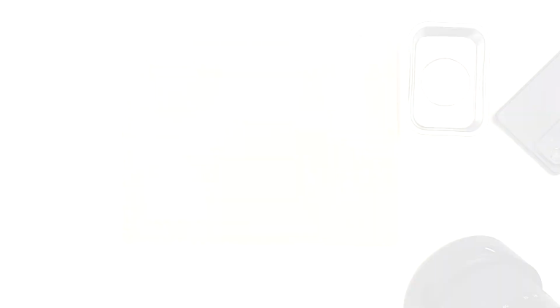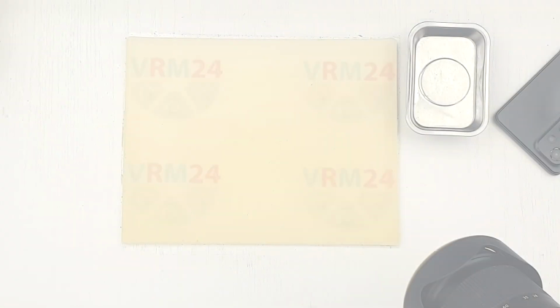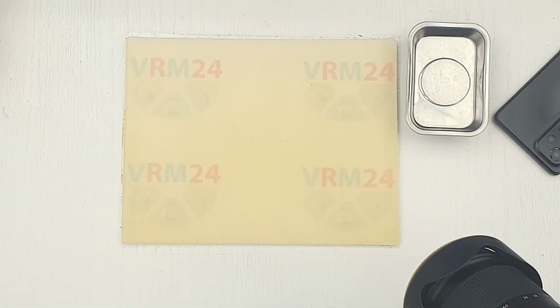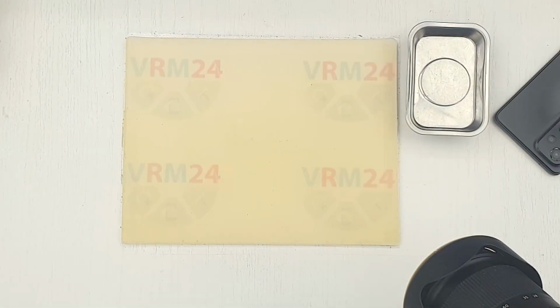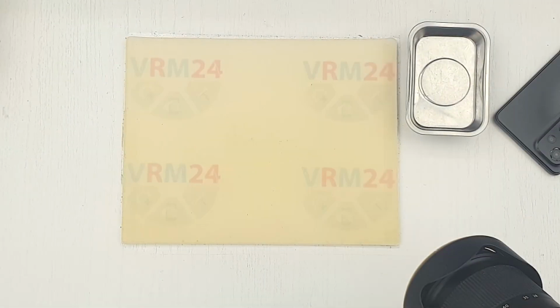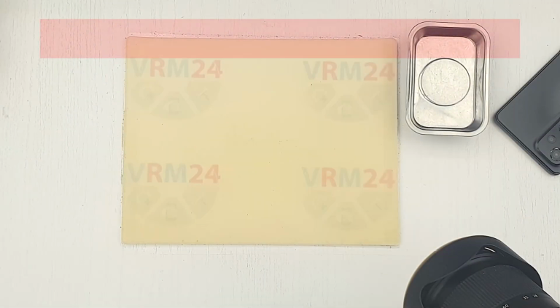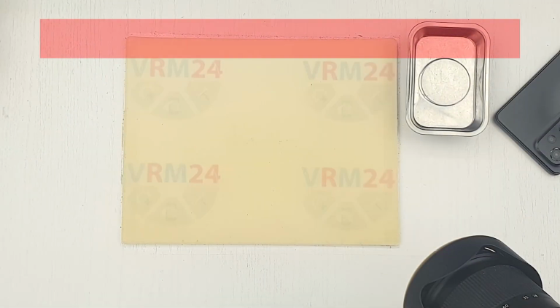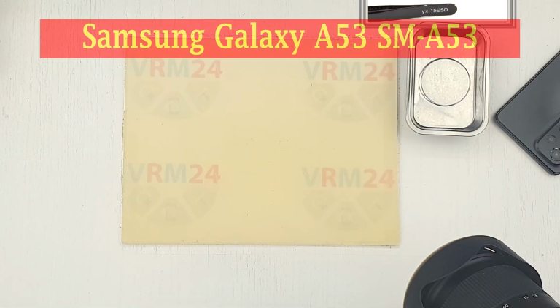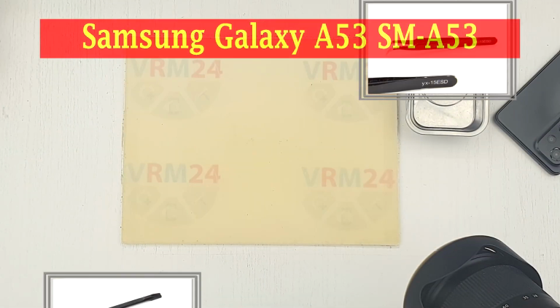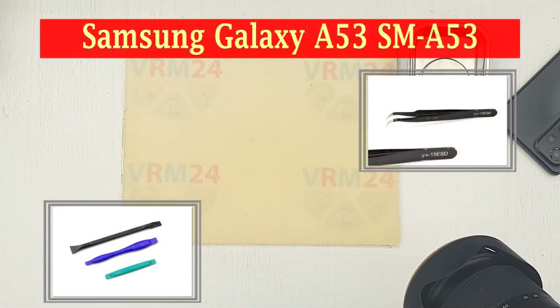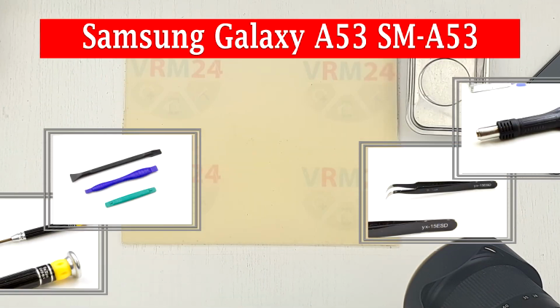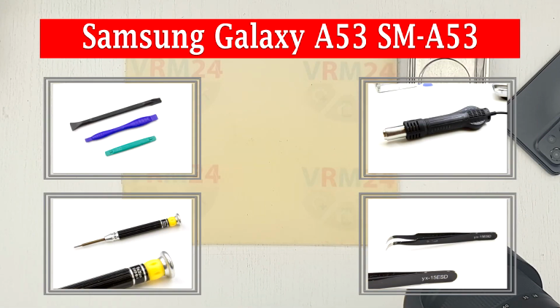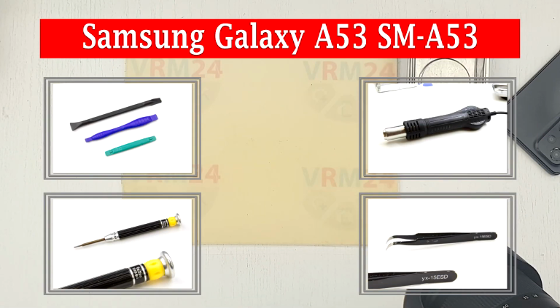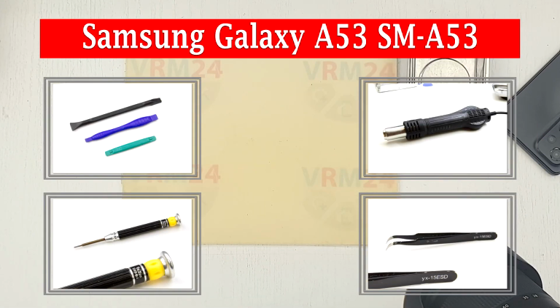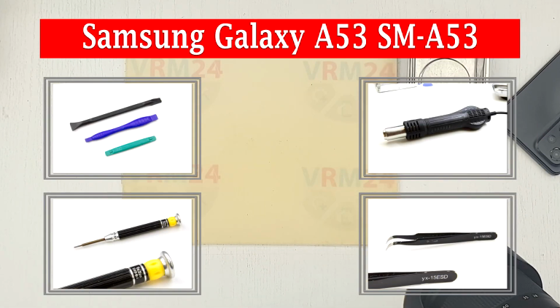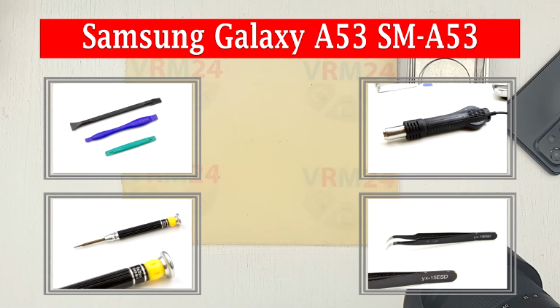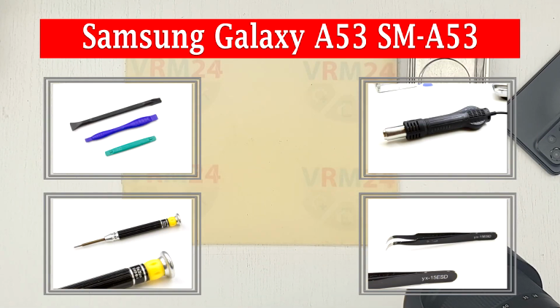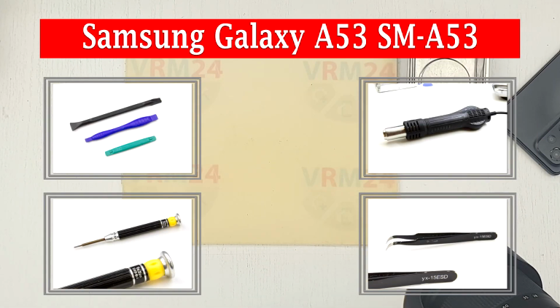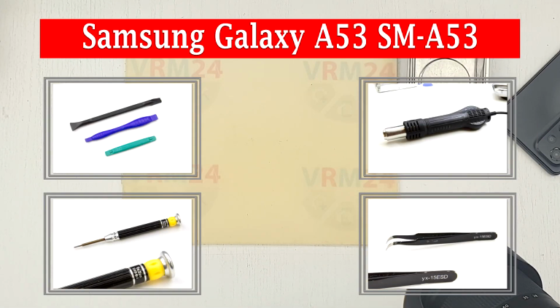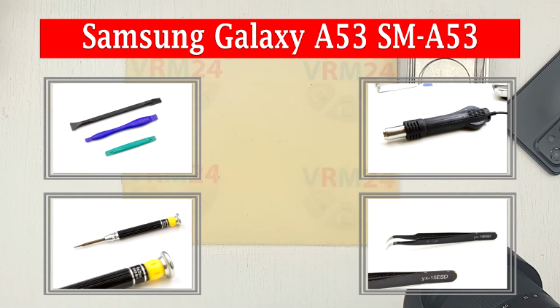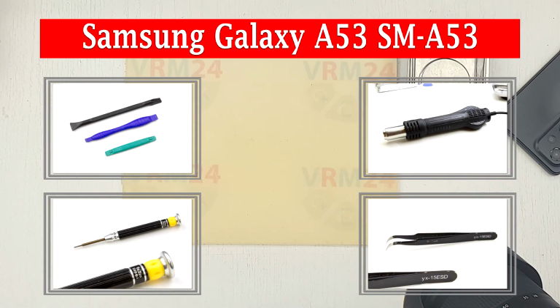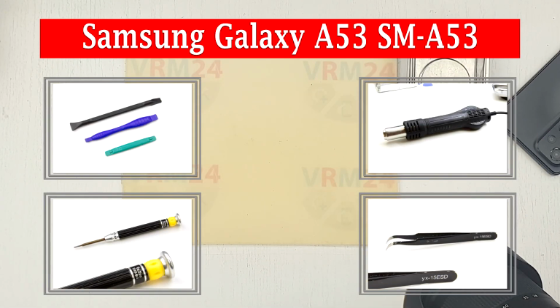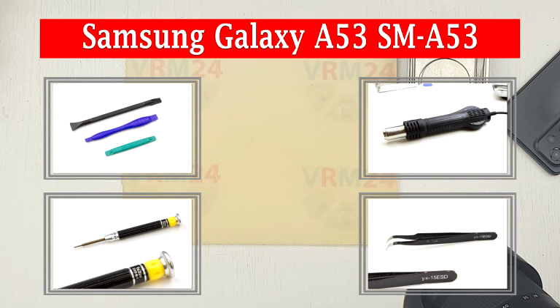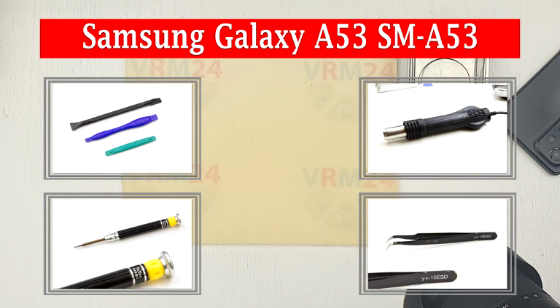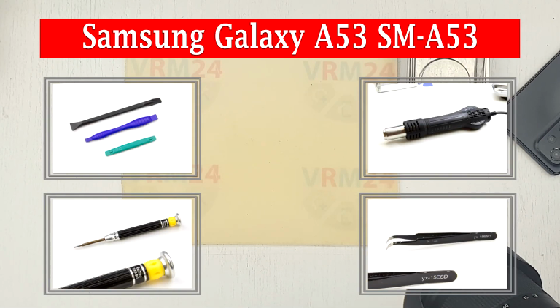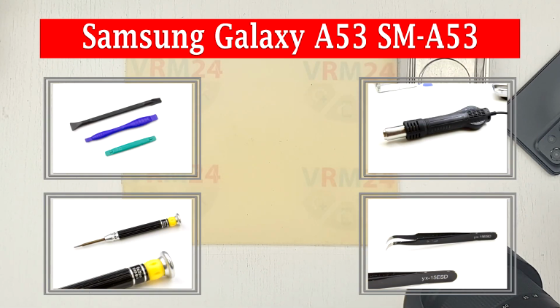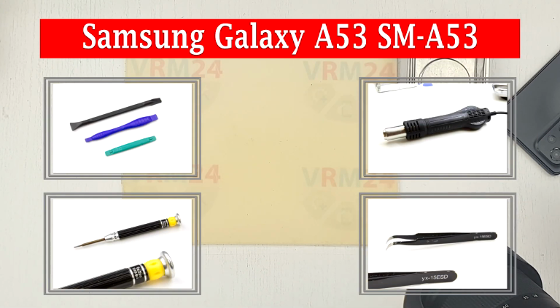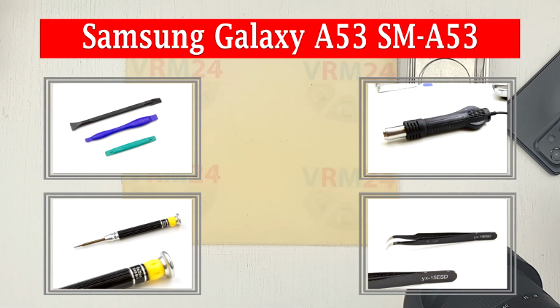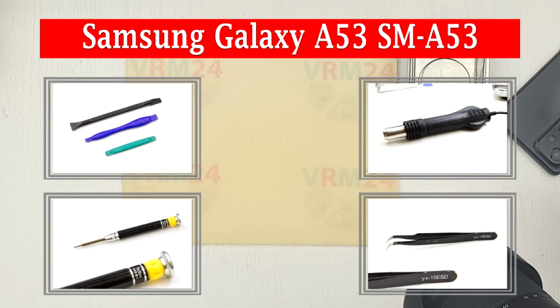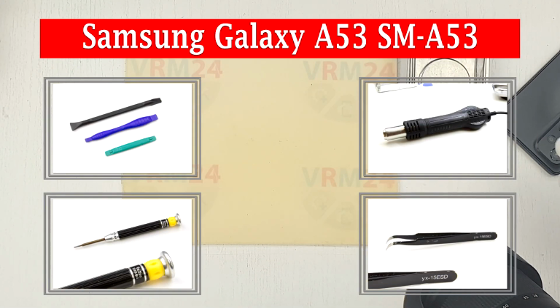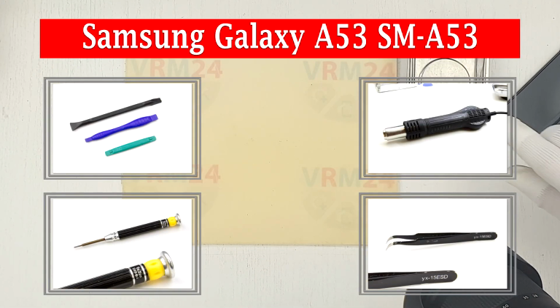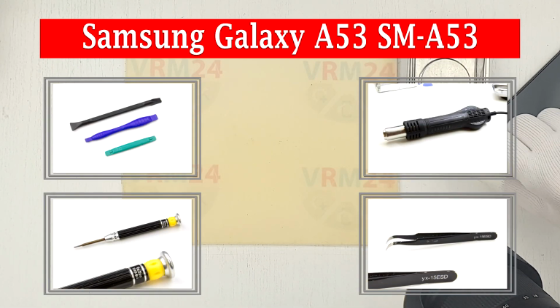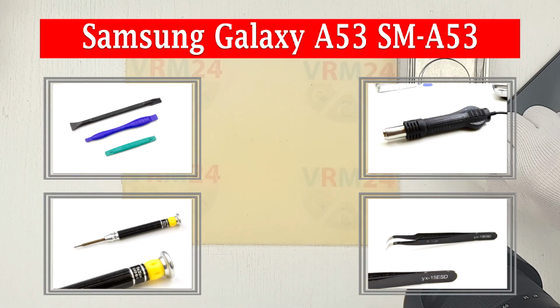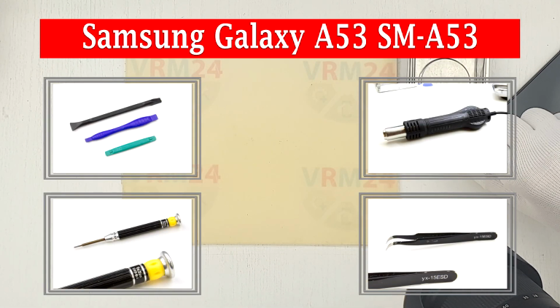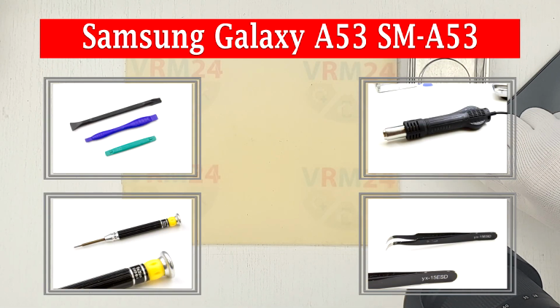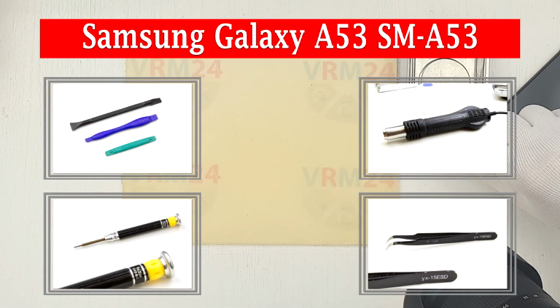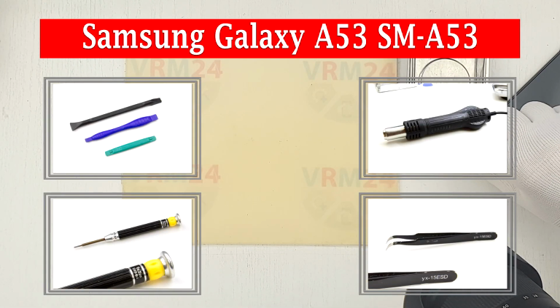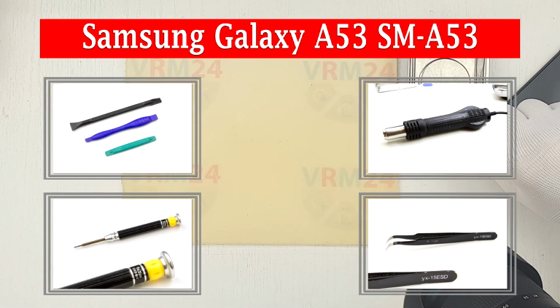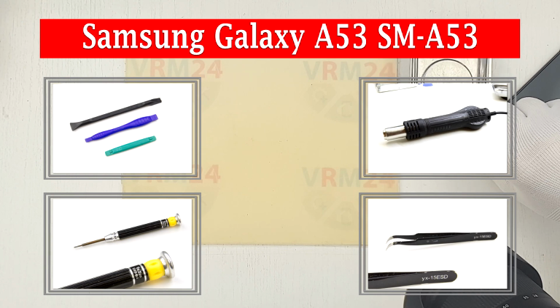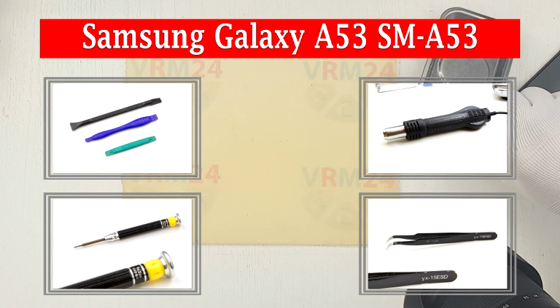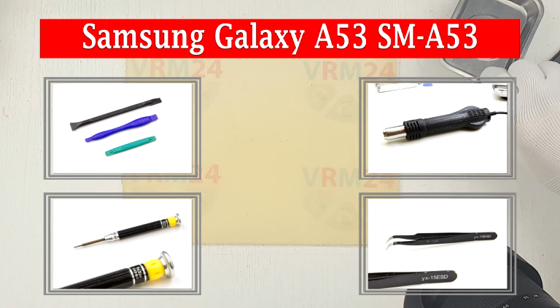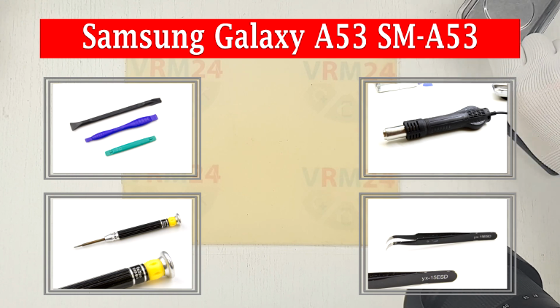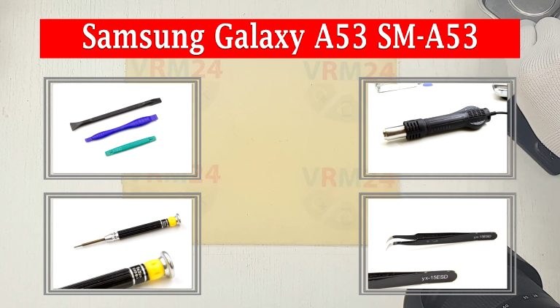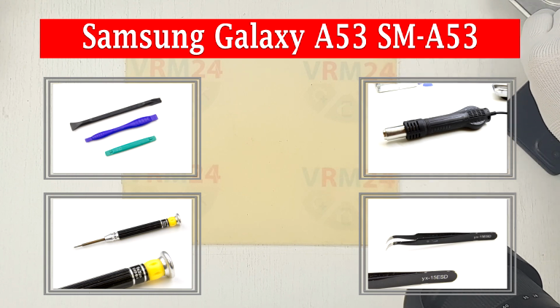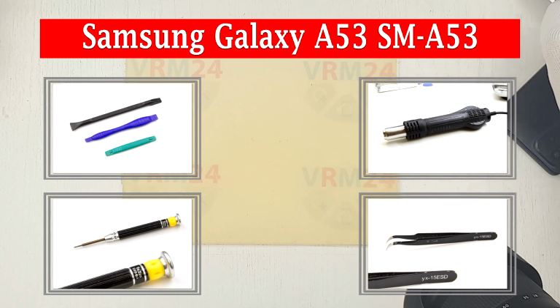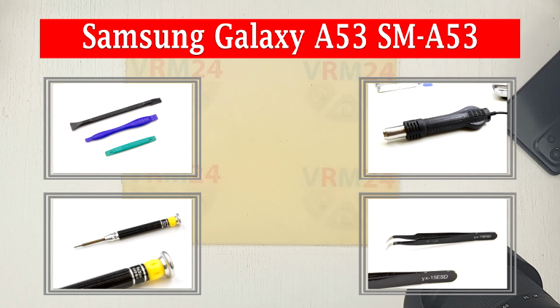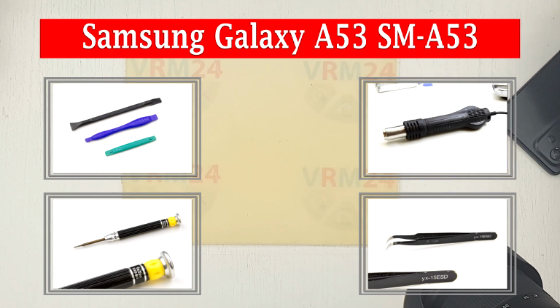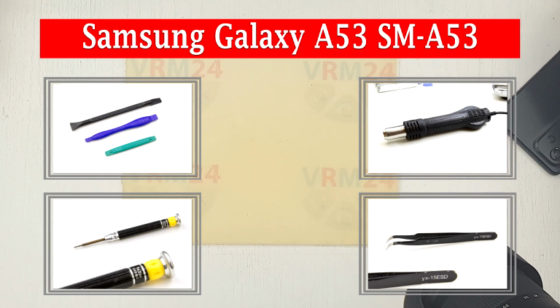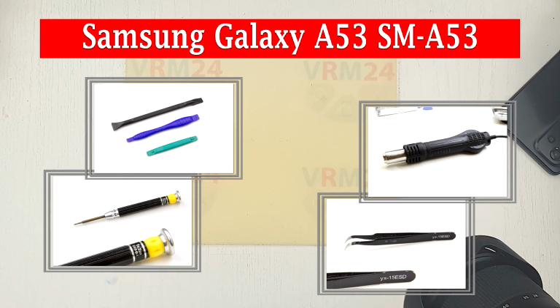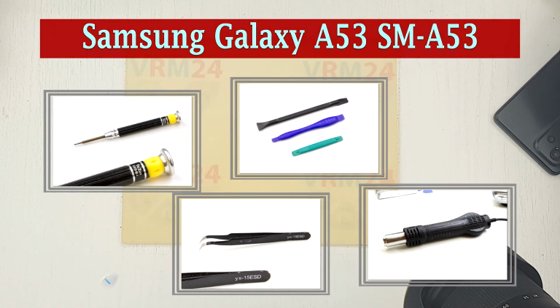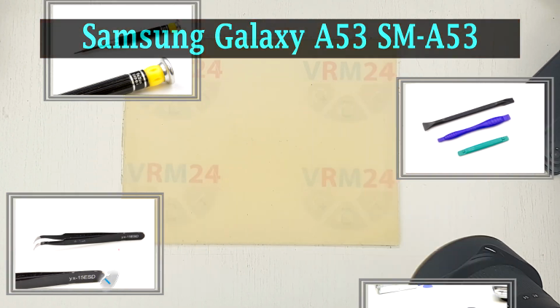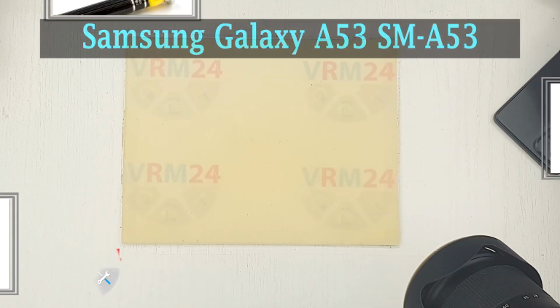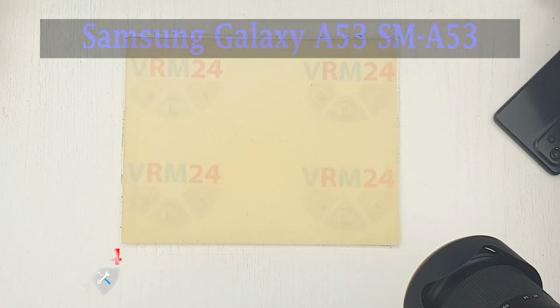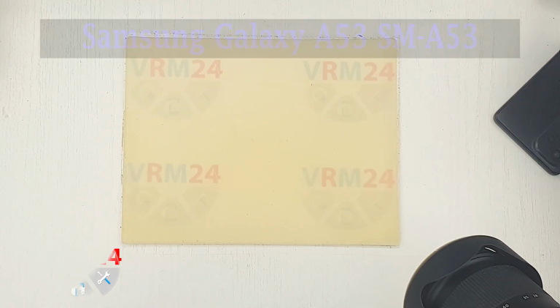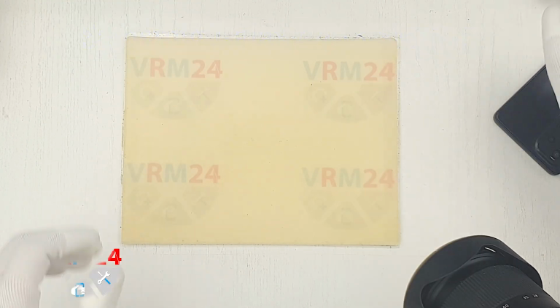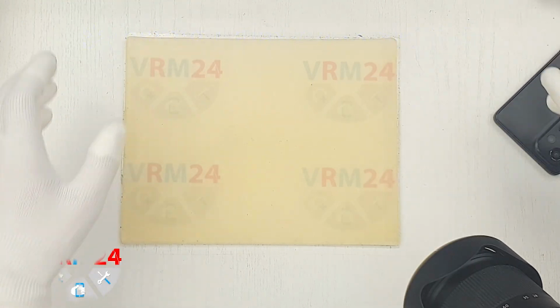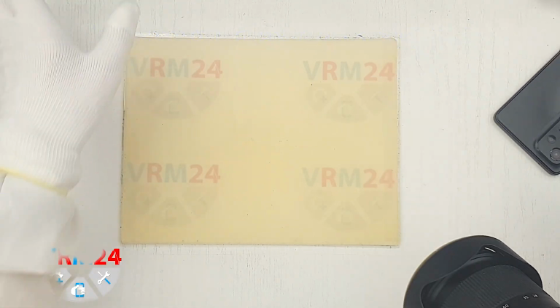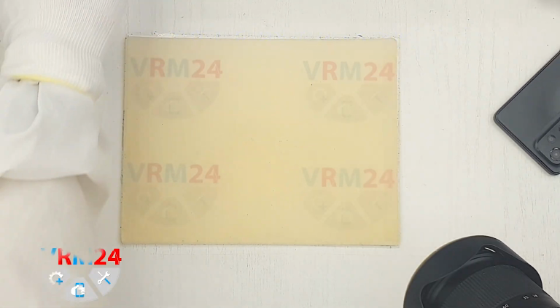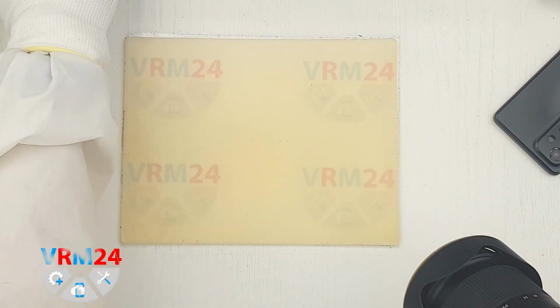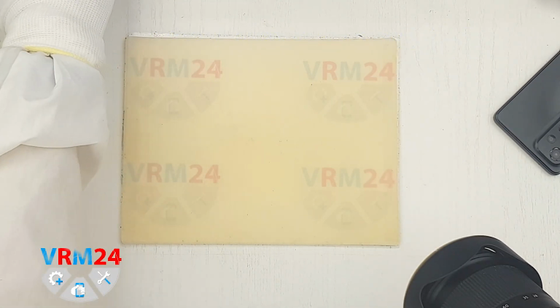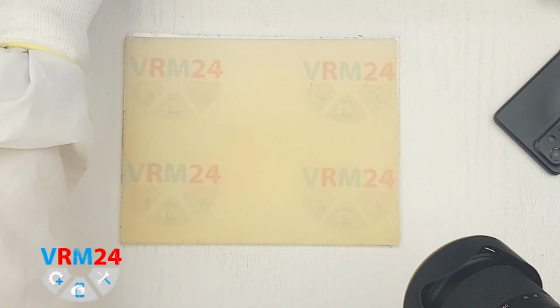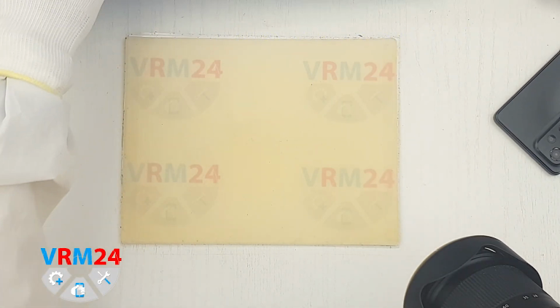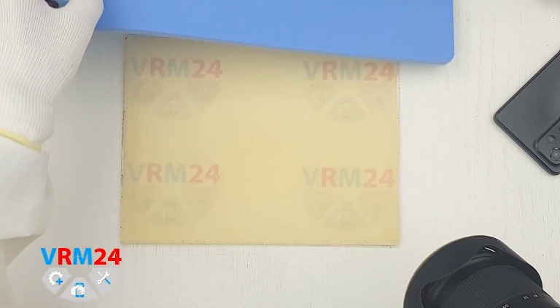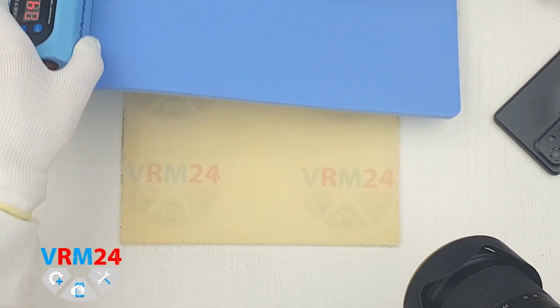Hello guys, here on VRAM24.com YouTube channel, and today we'll disassemble the Samsung Galaxy A53.